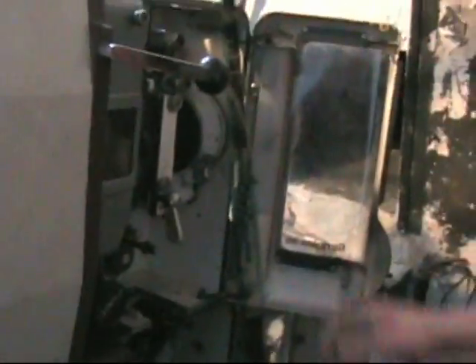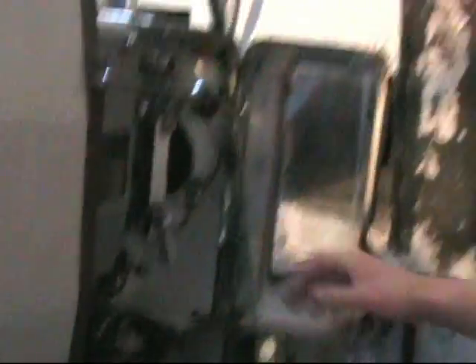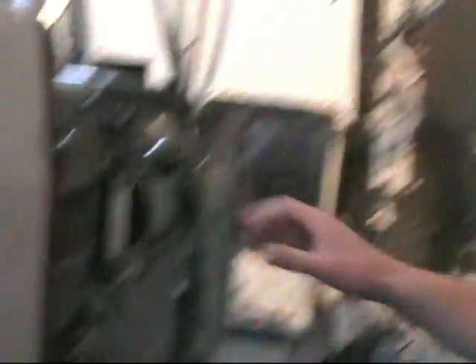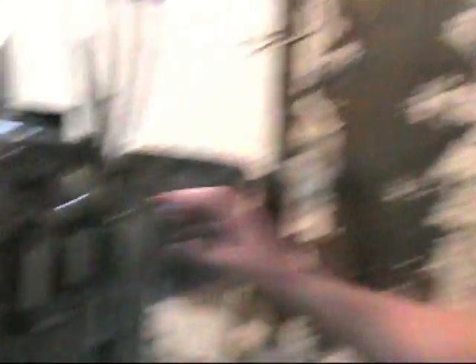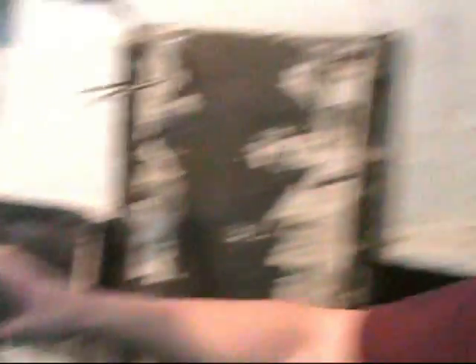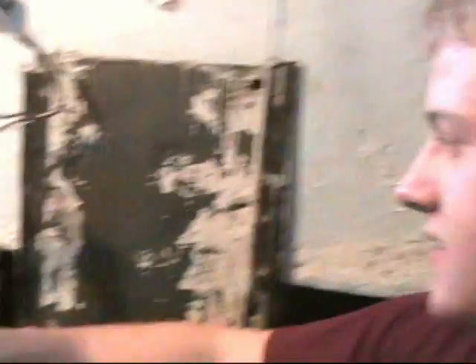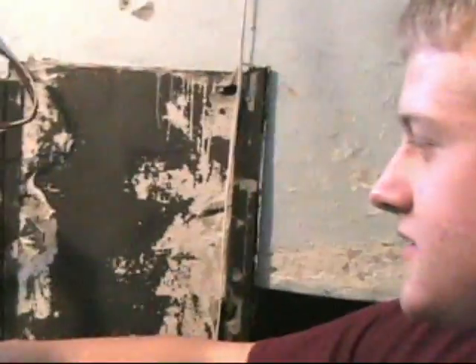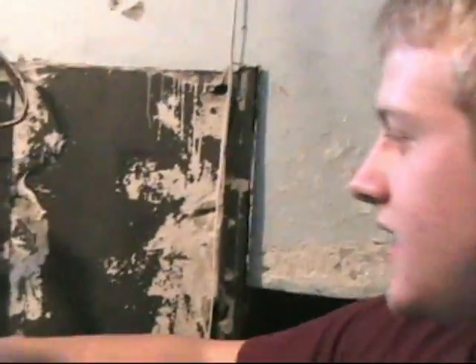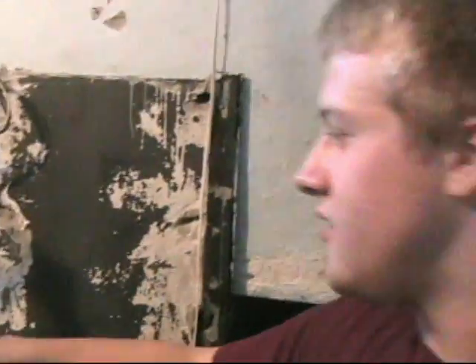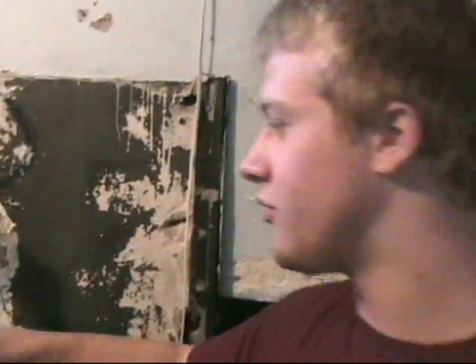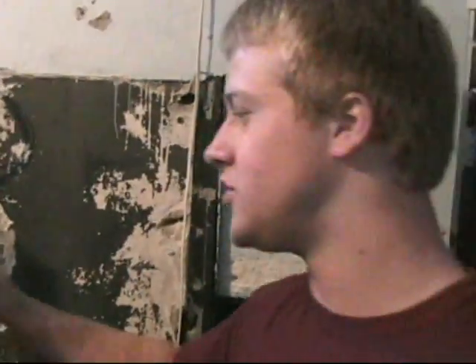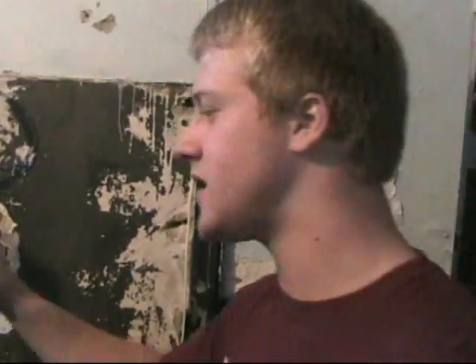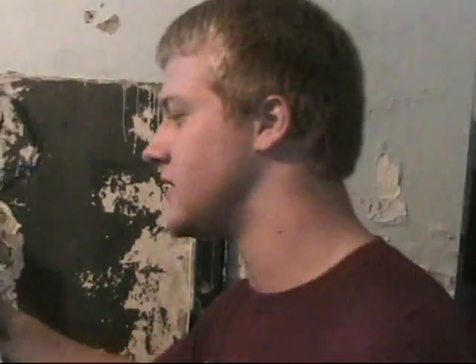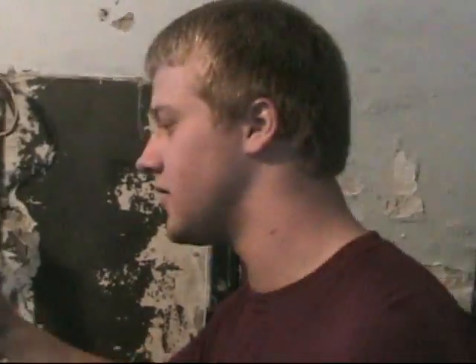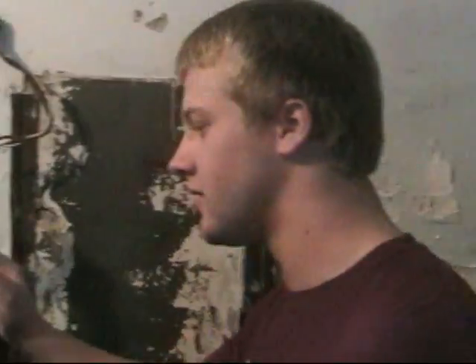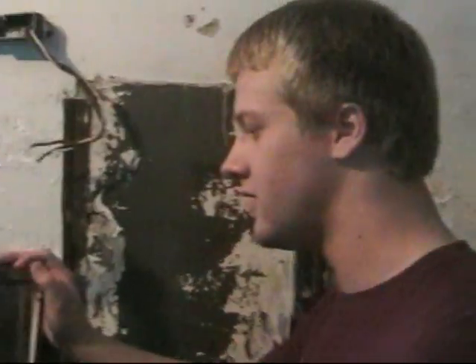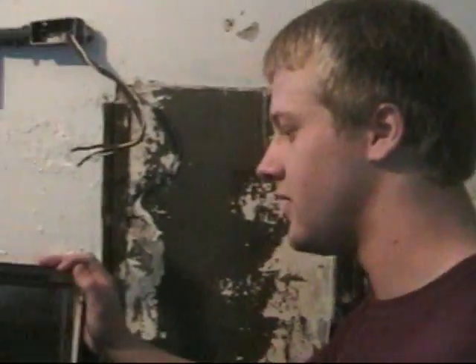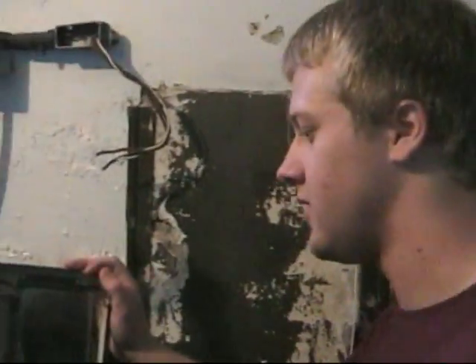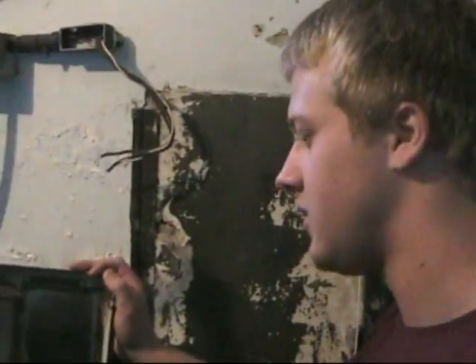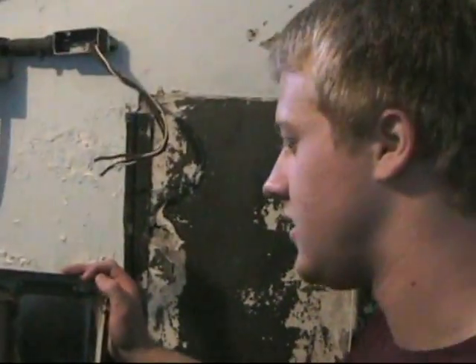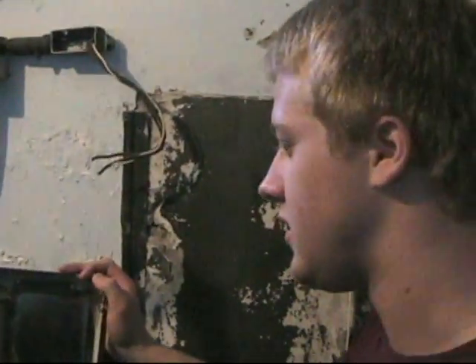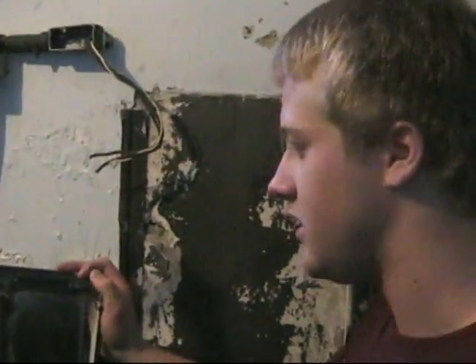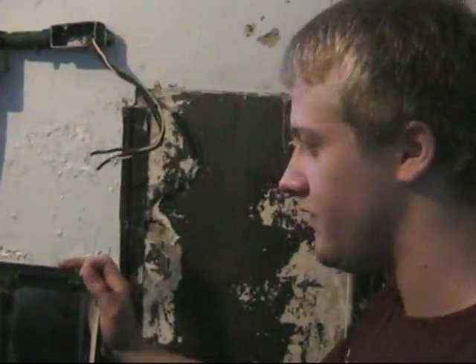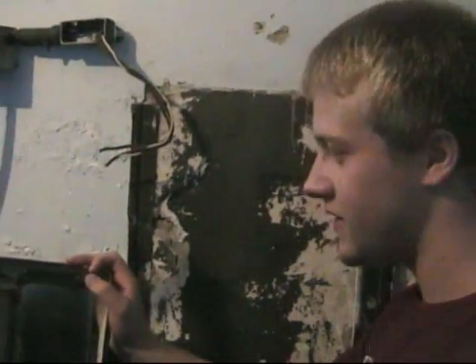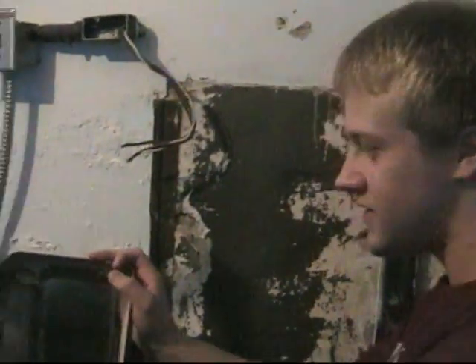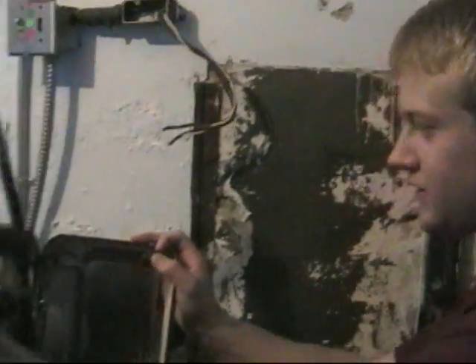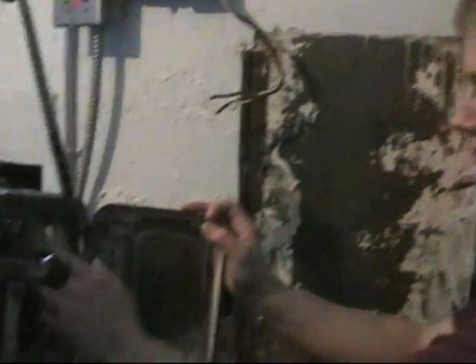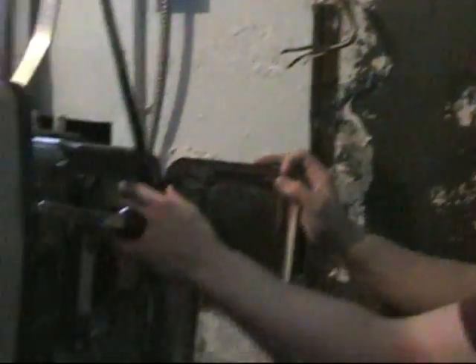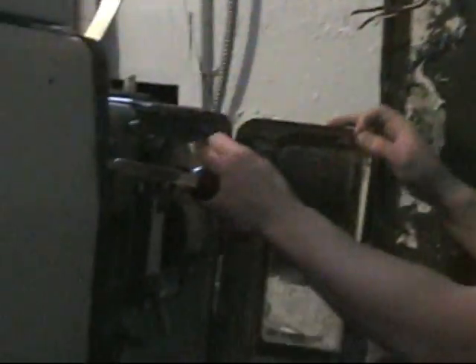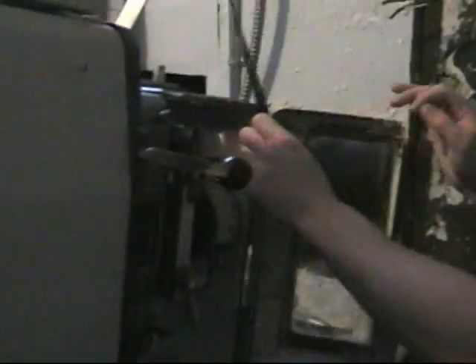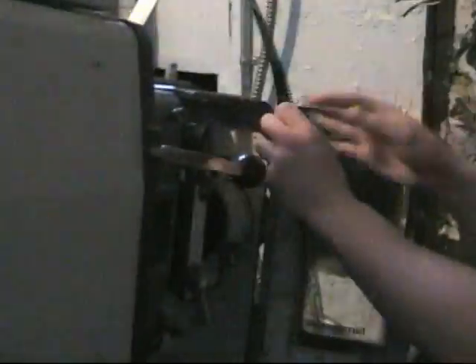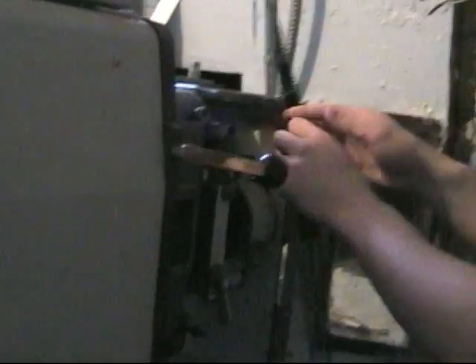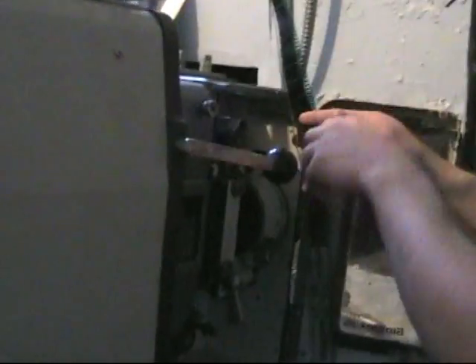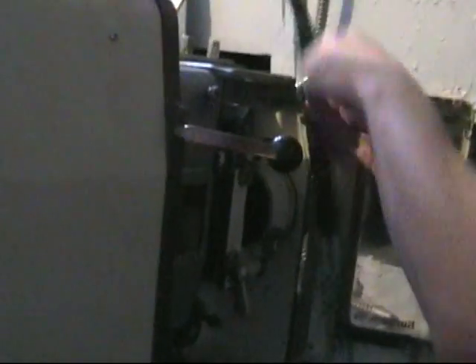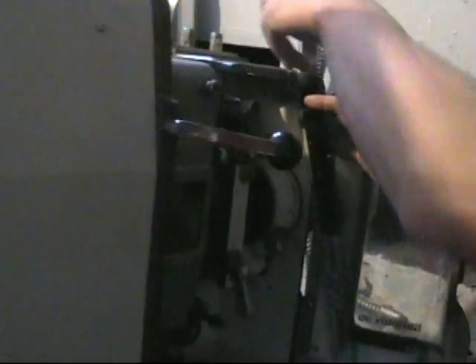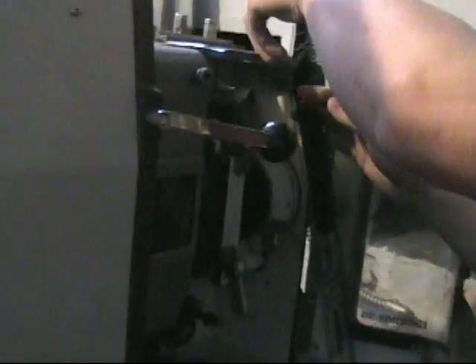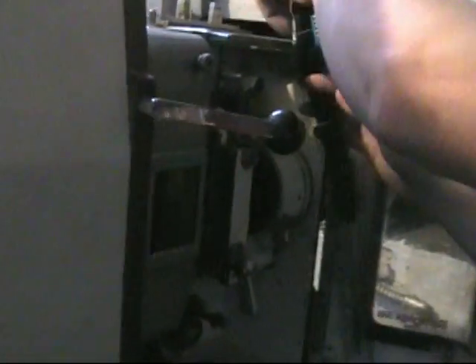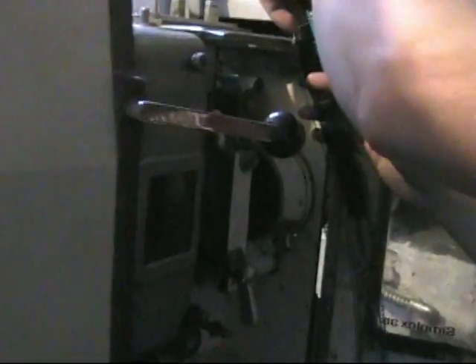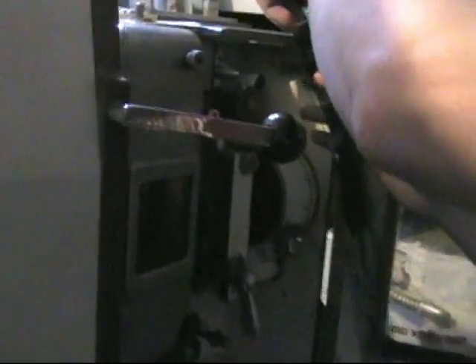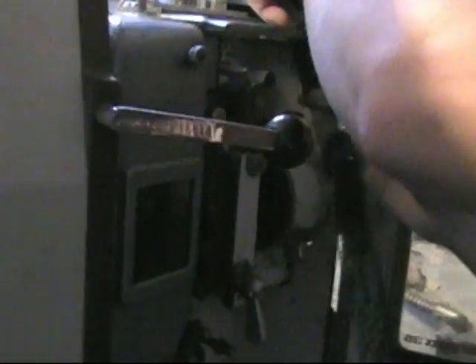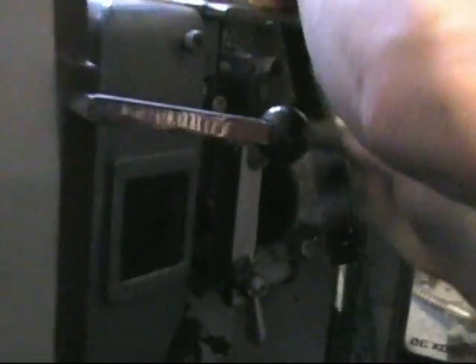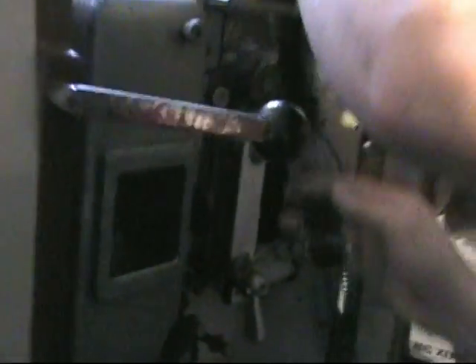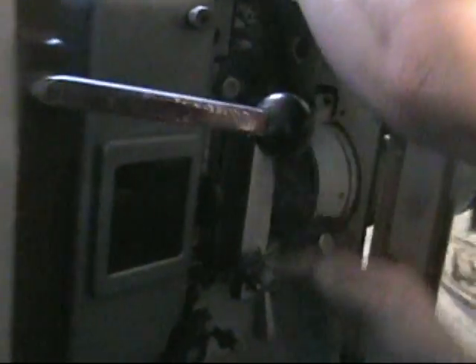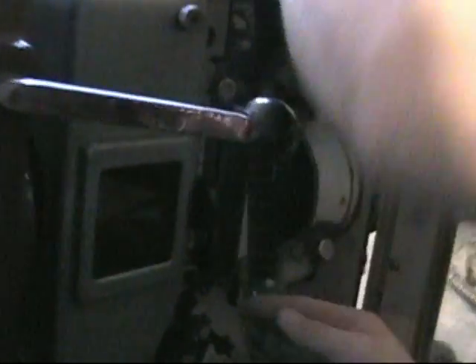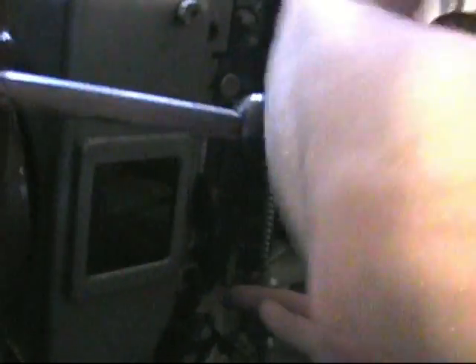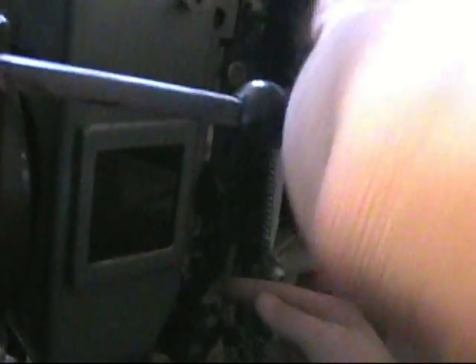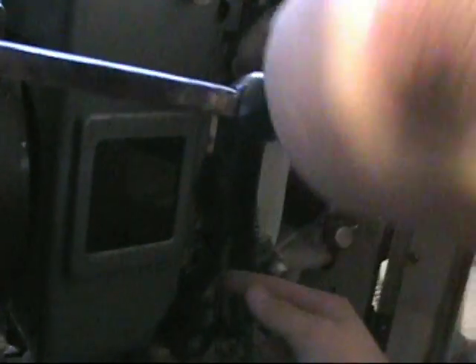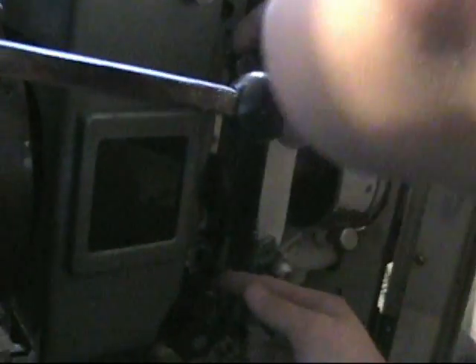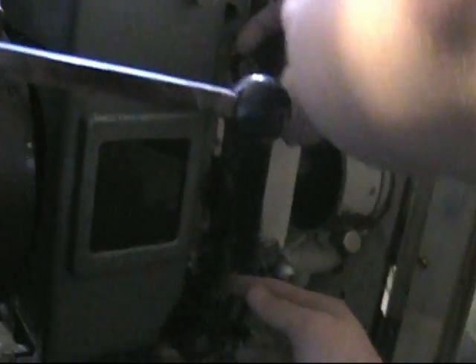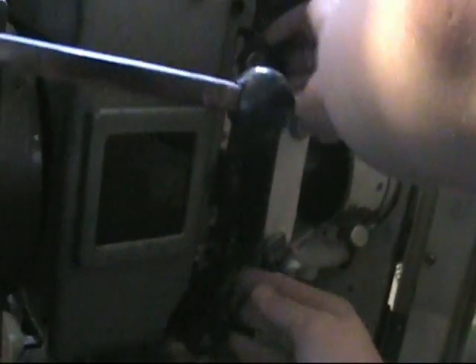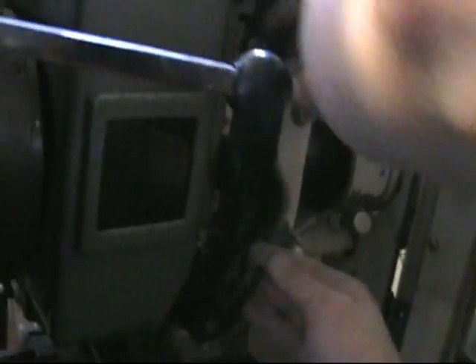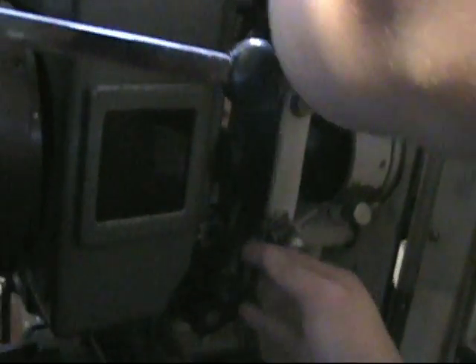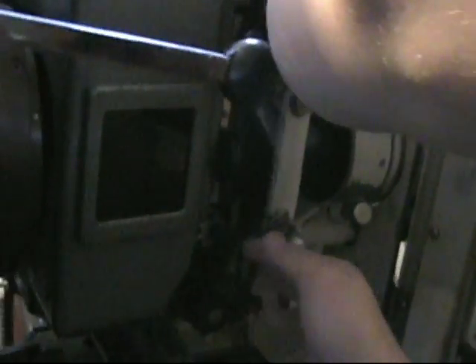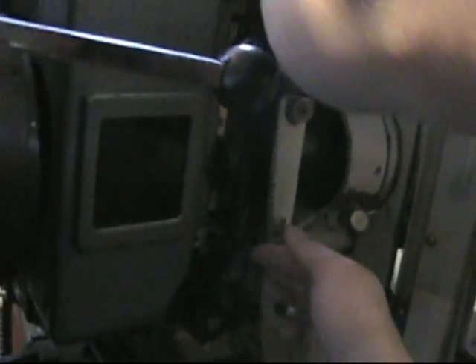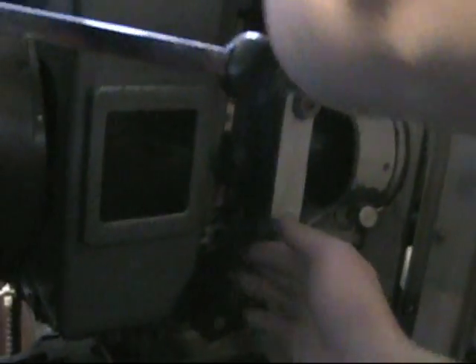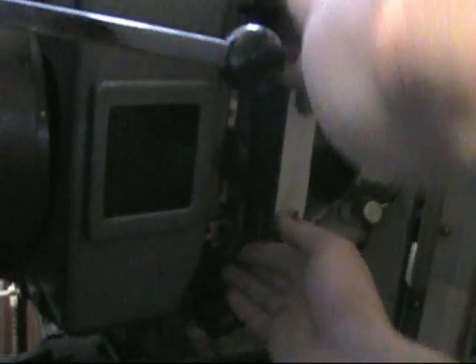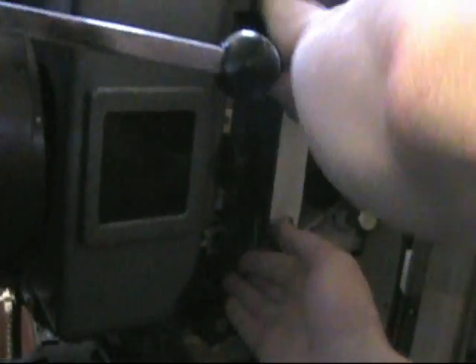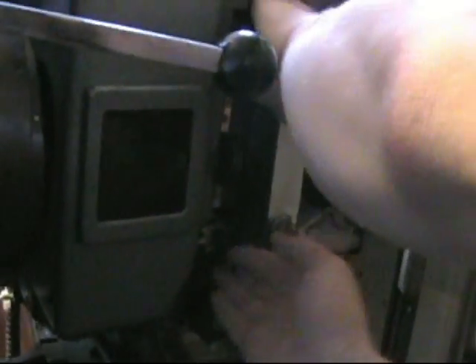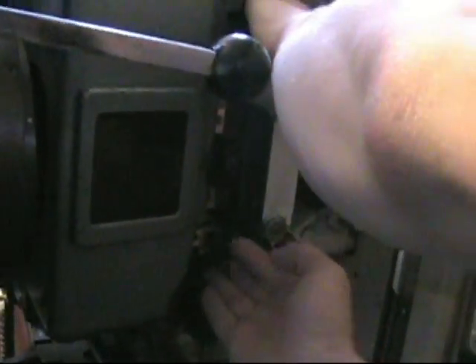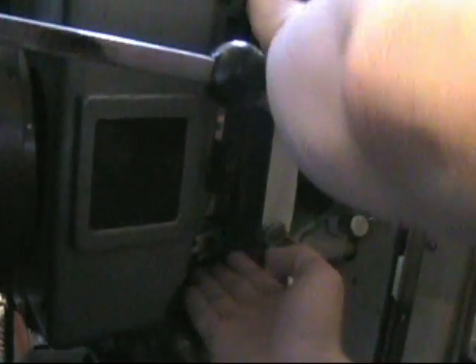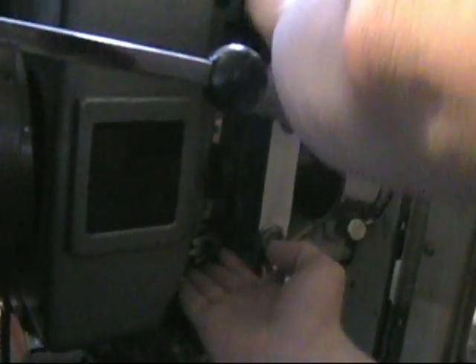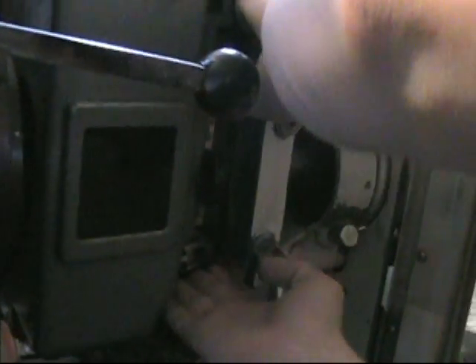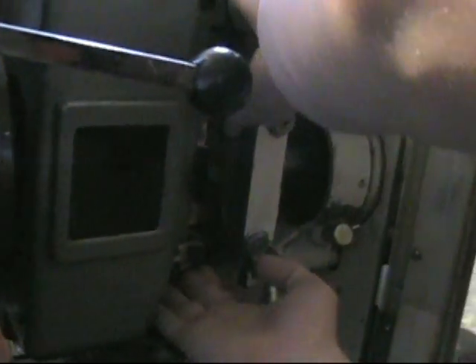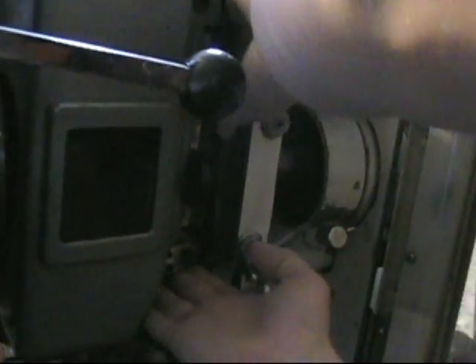Now this is the inside of the projector. As you can see through here, I have to thread the film through certain gears.